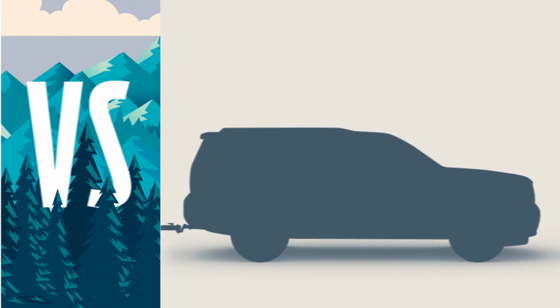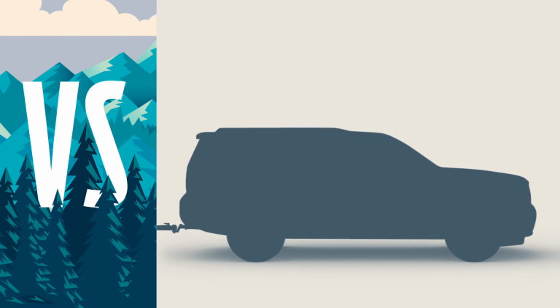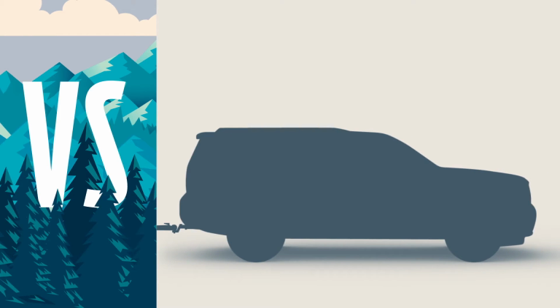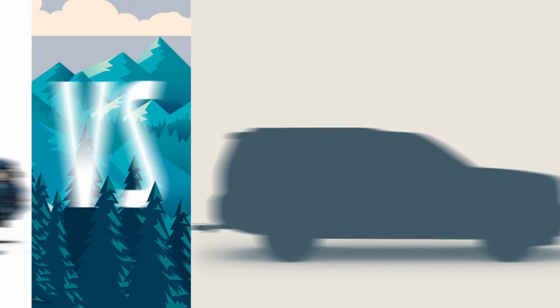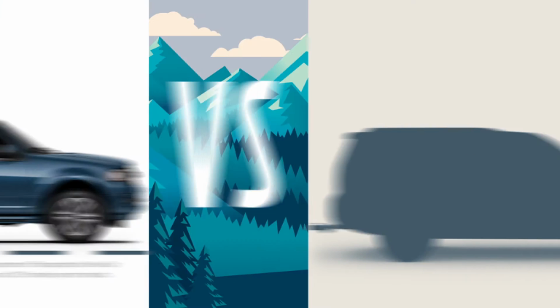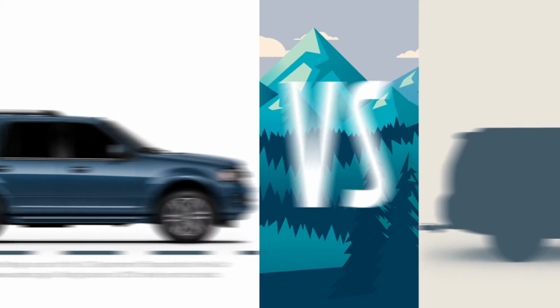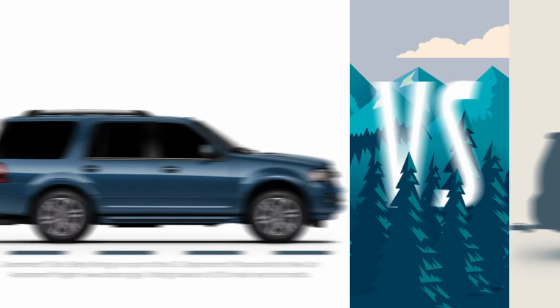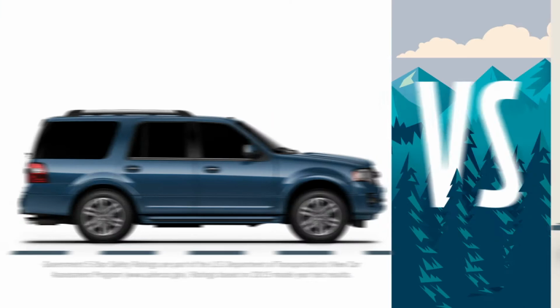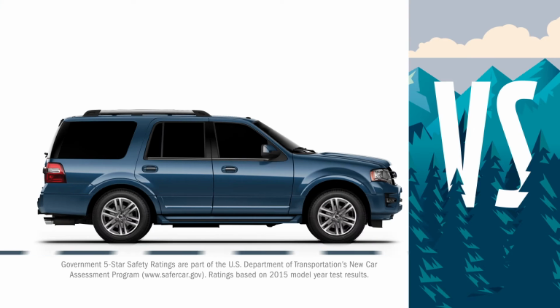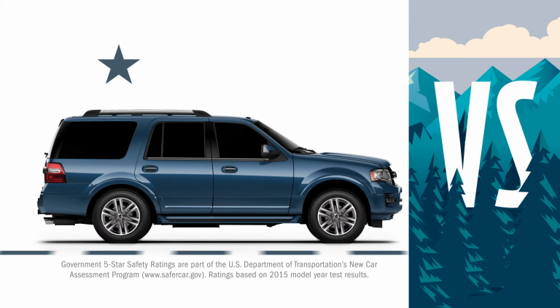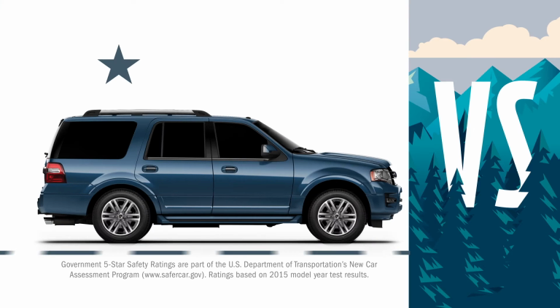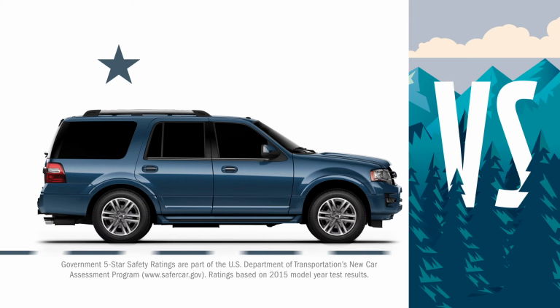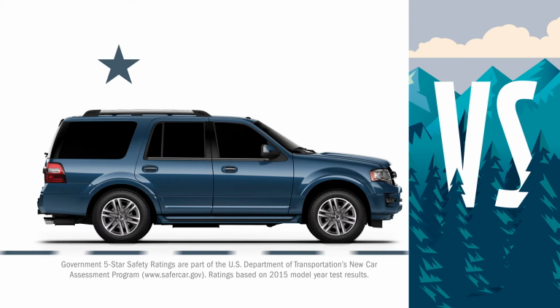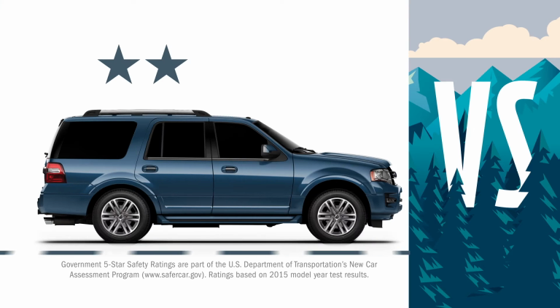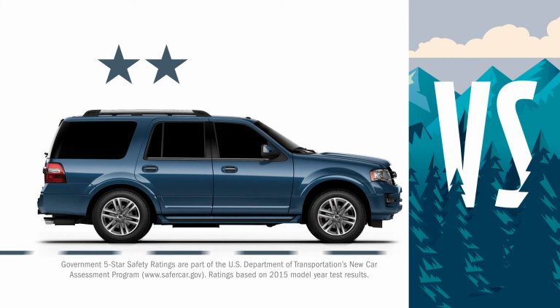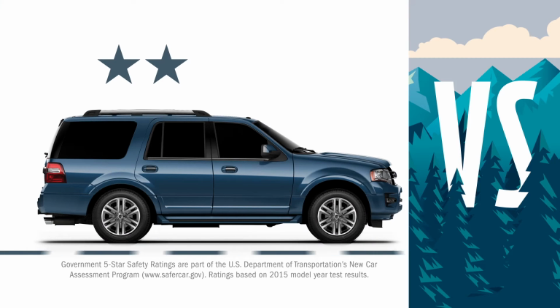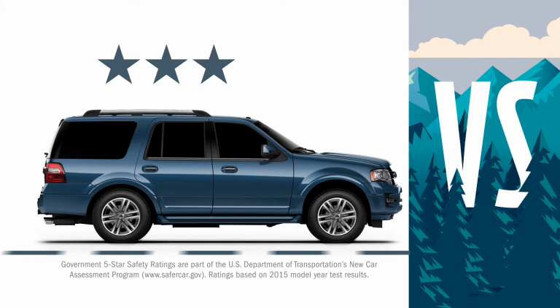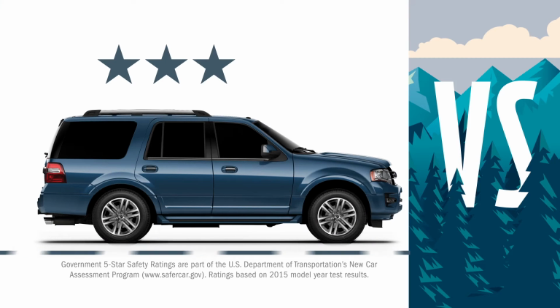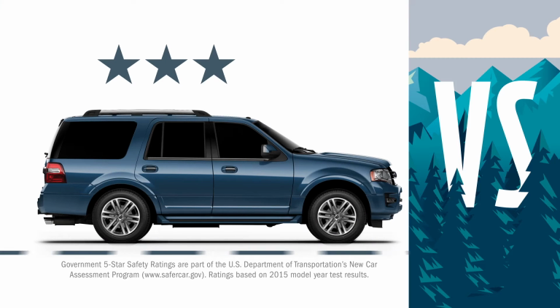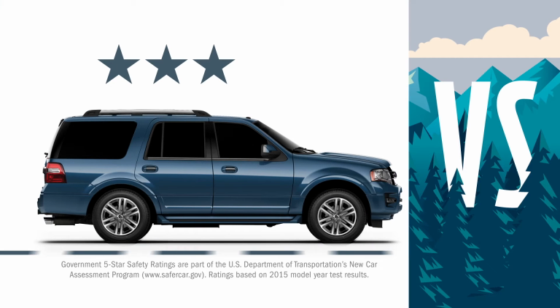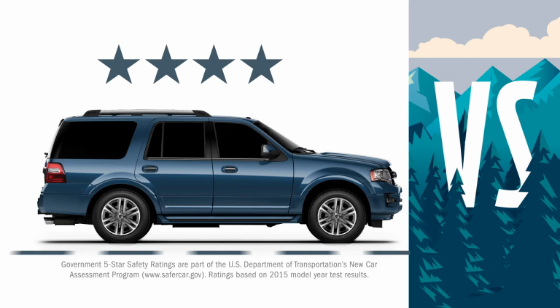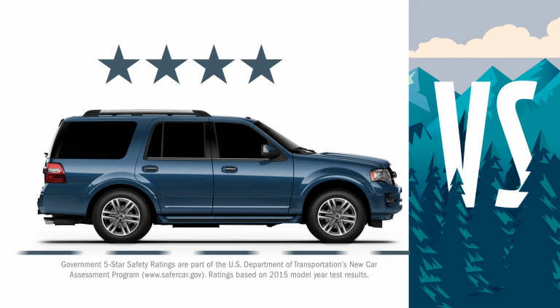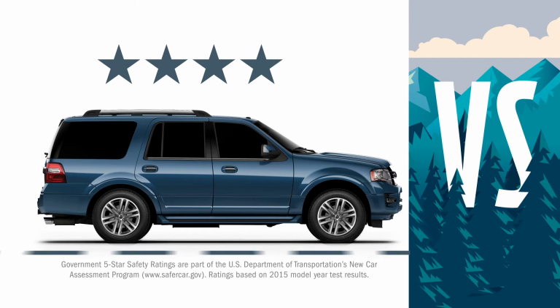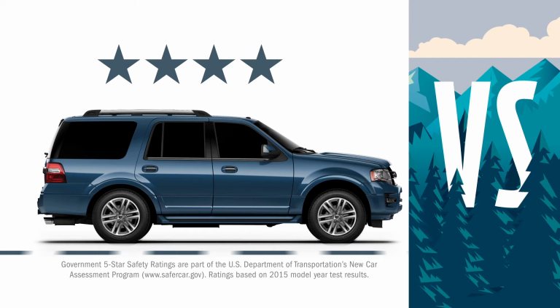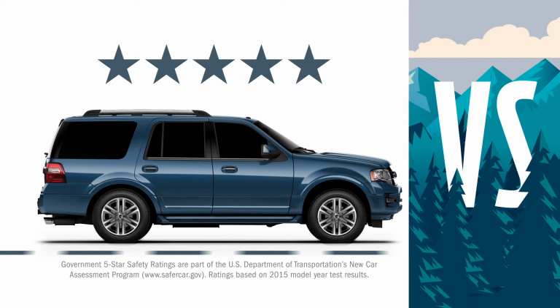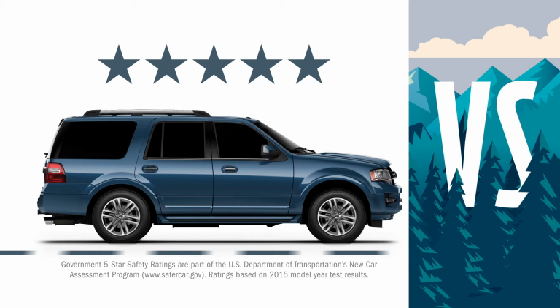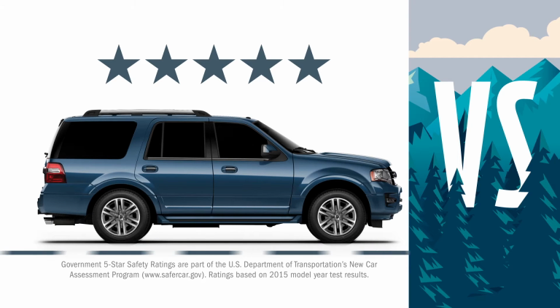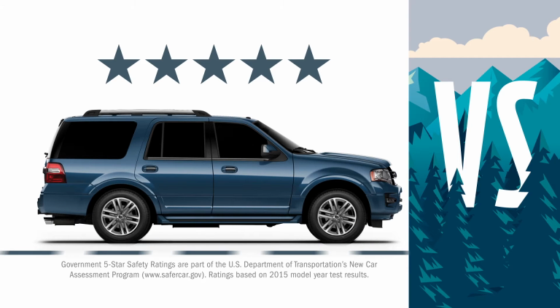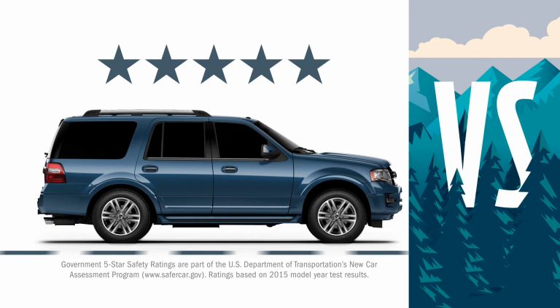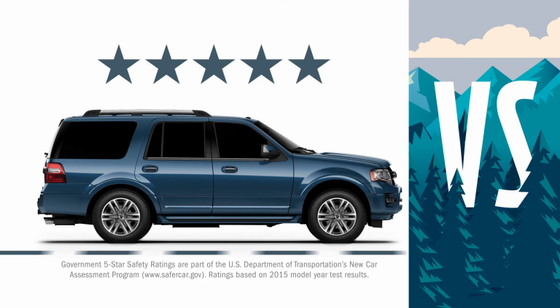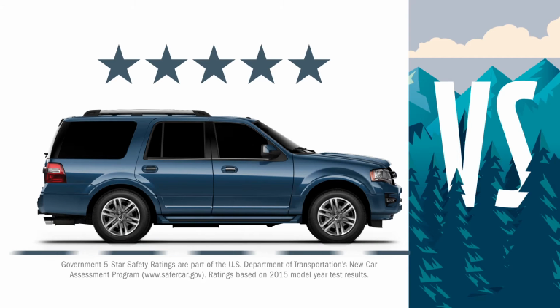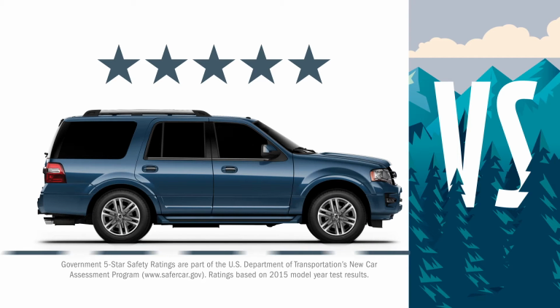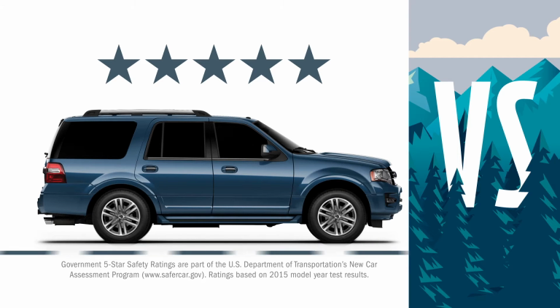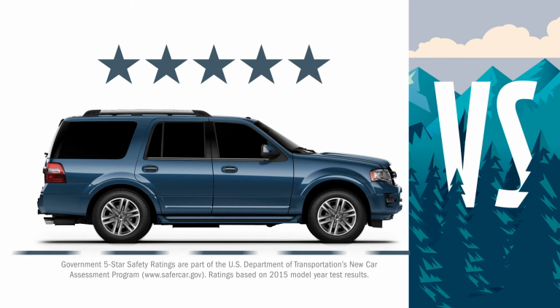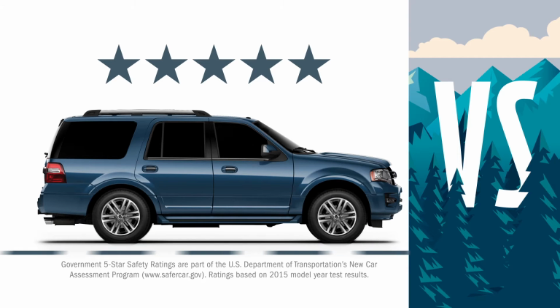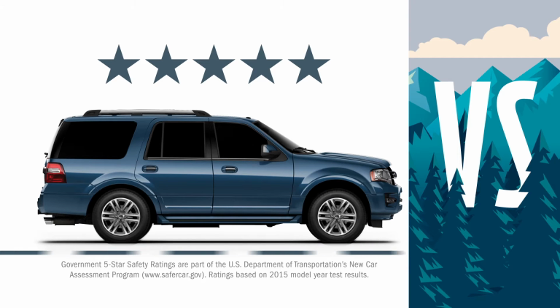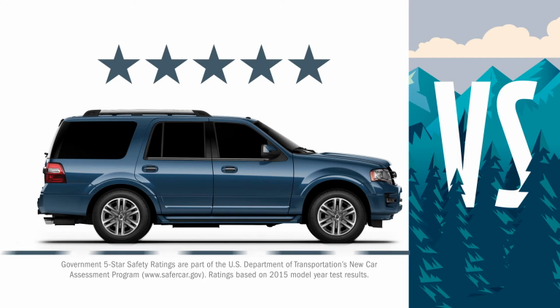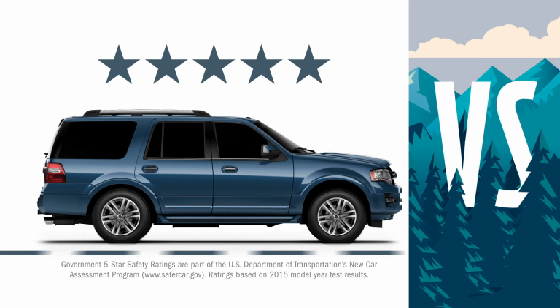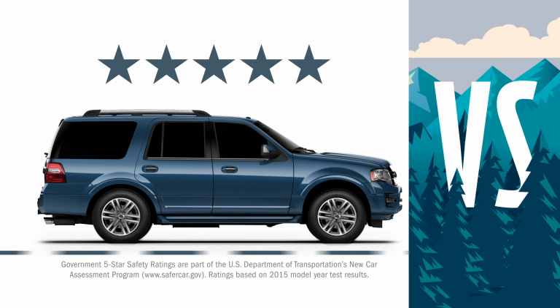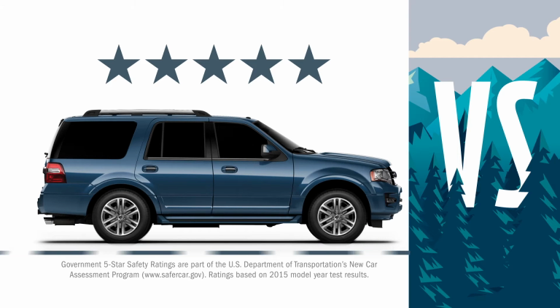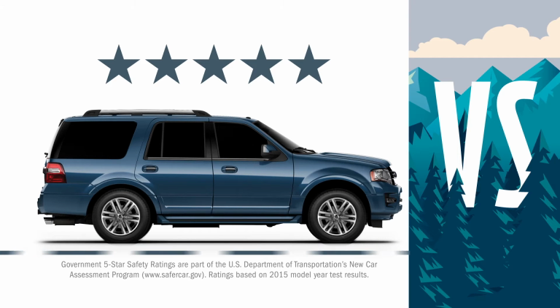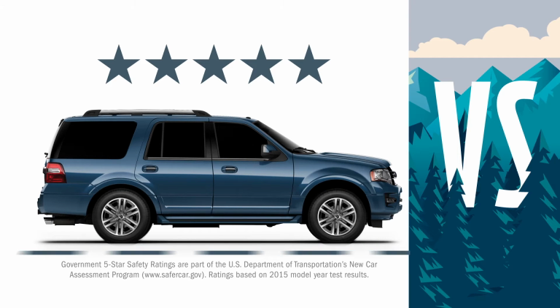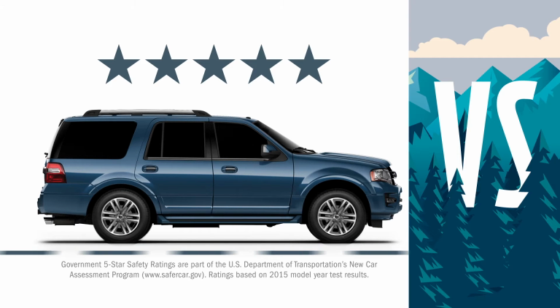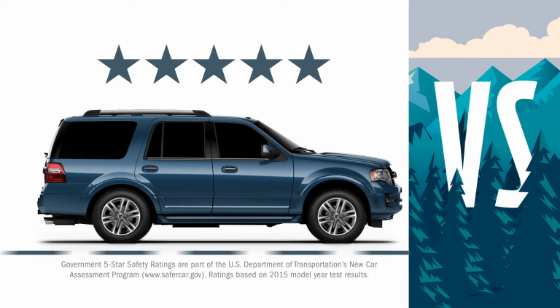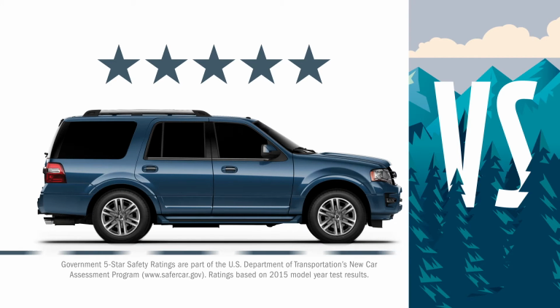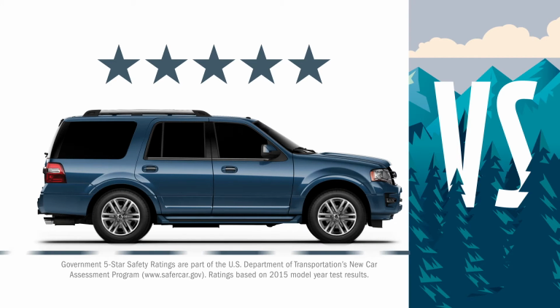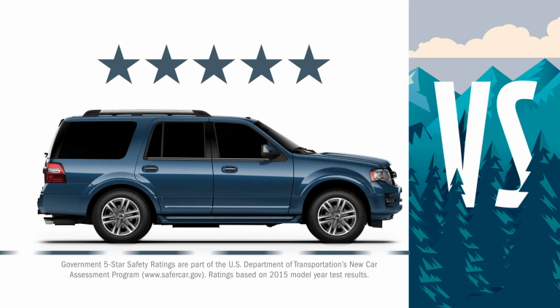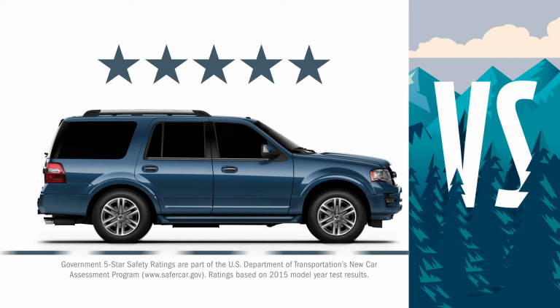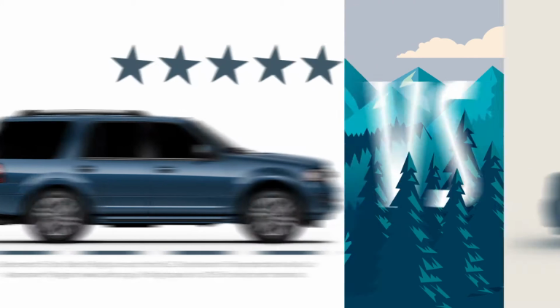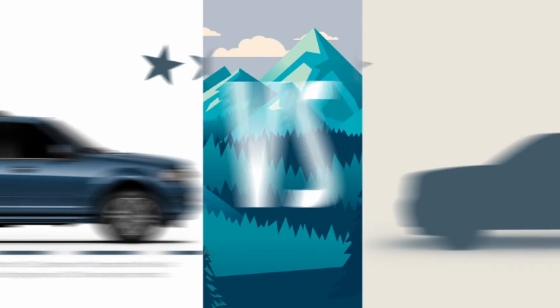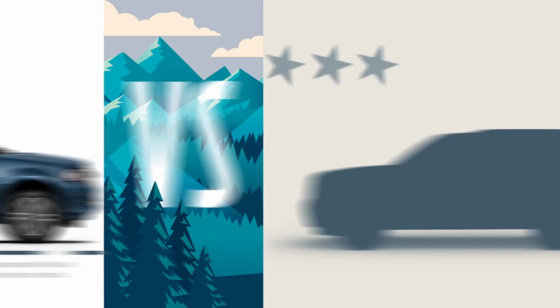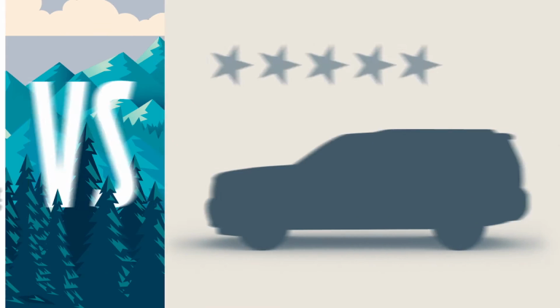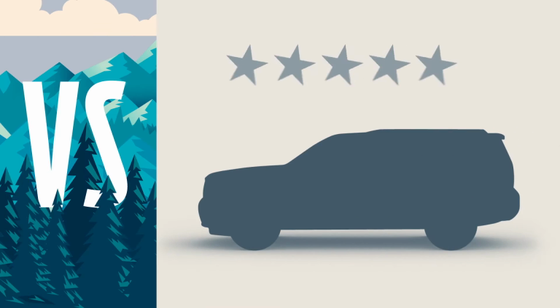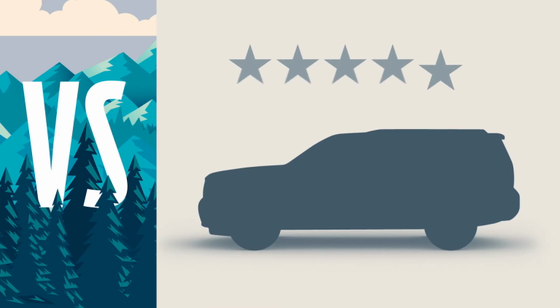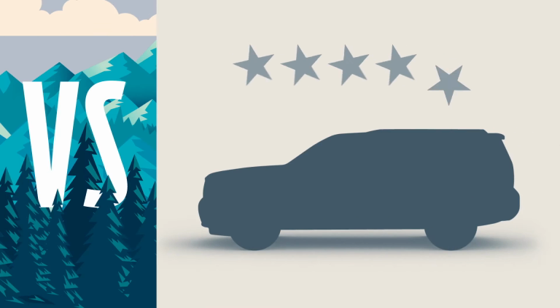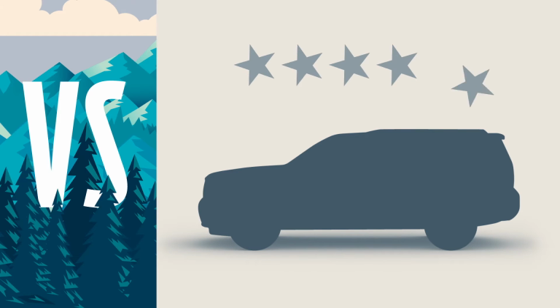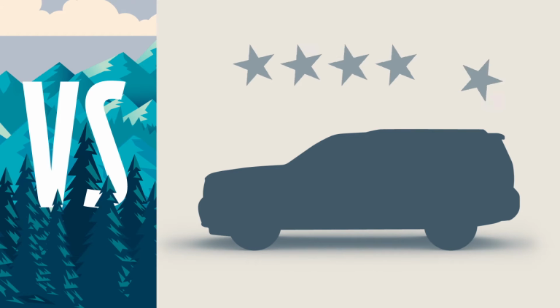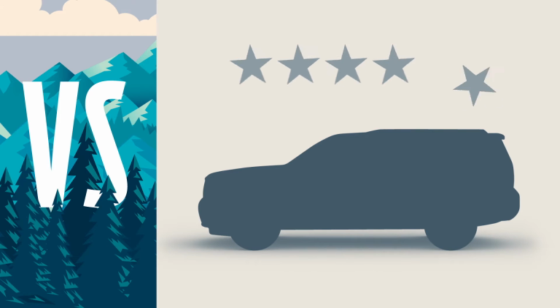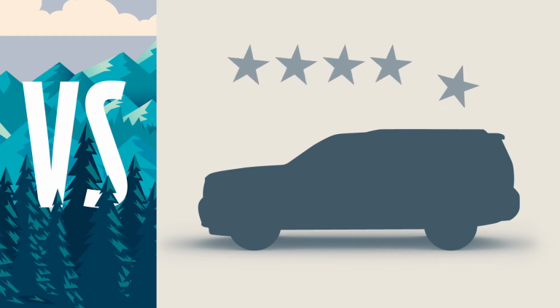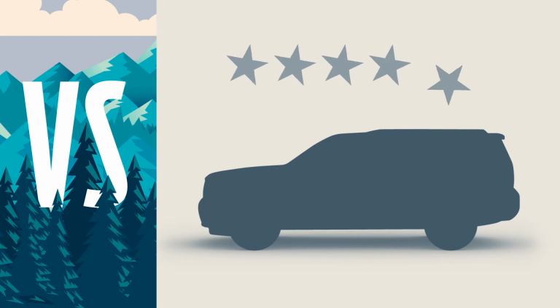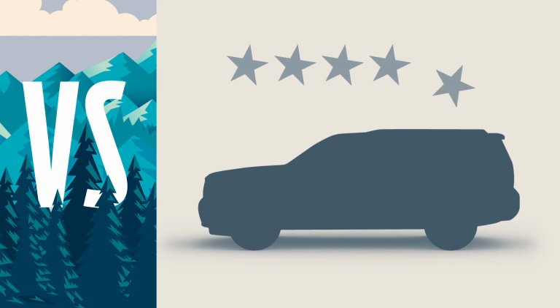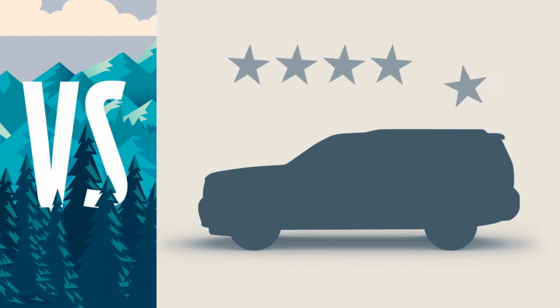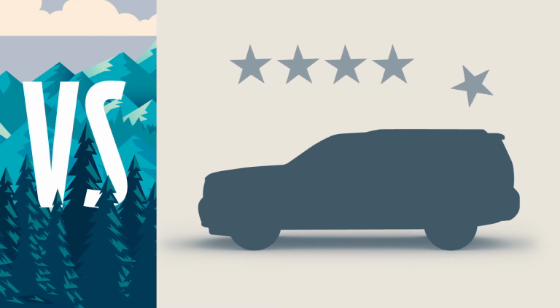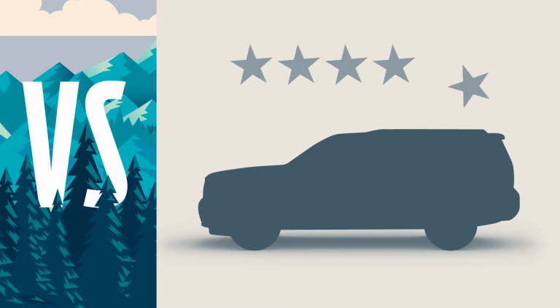Expedition earned a five-star overall safety rating, the highest the government can give. And Yukon can't count that high.